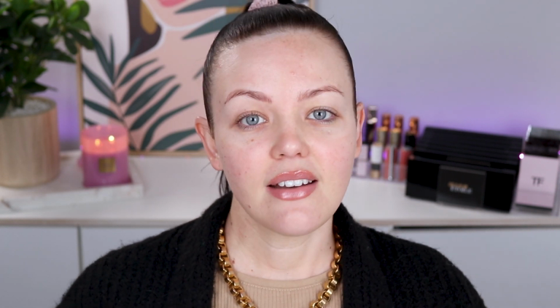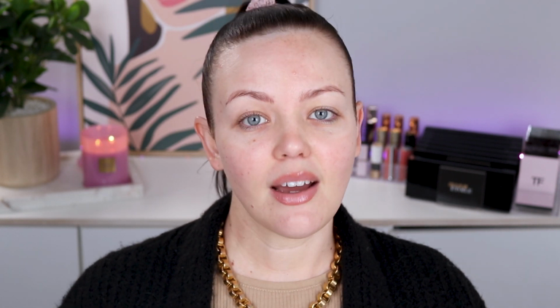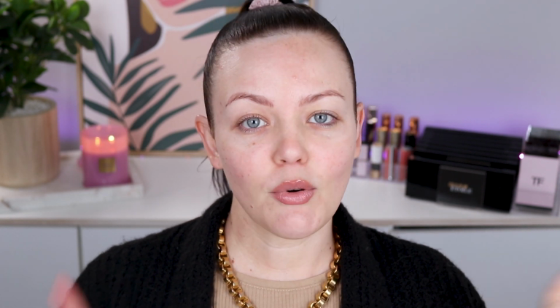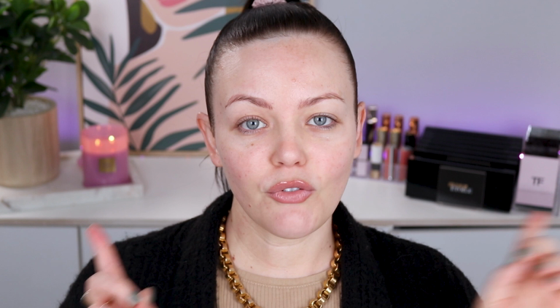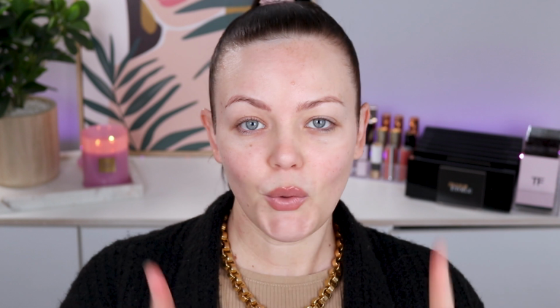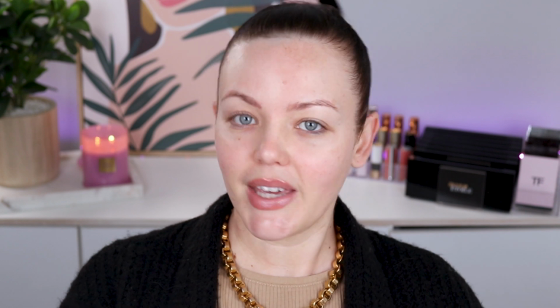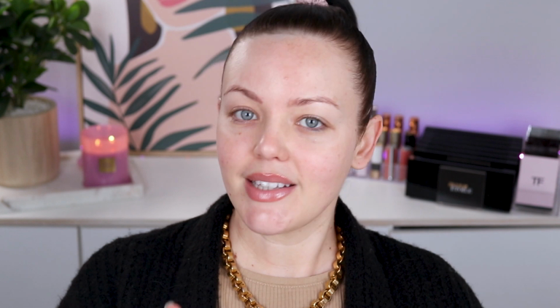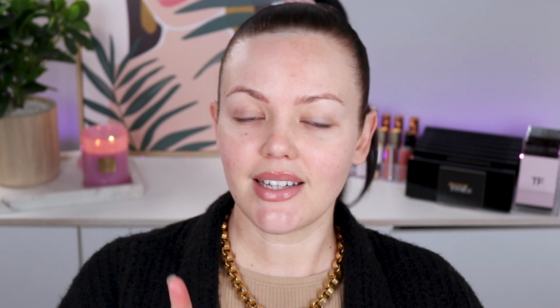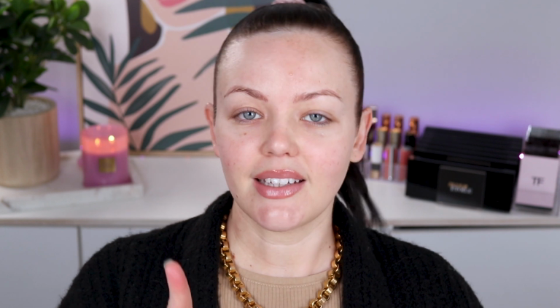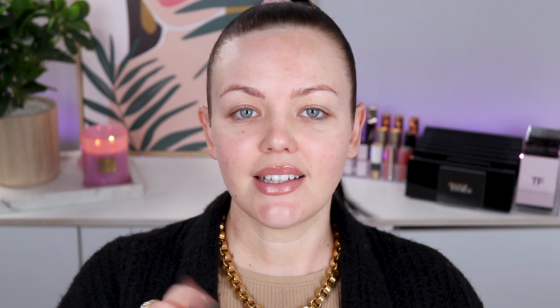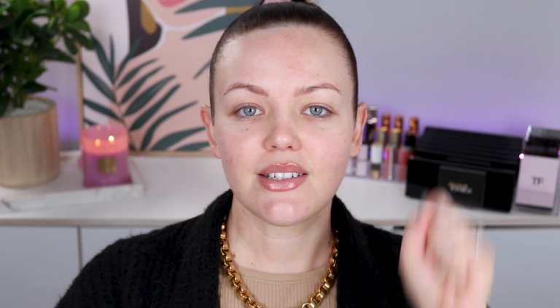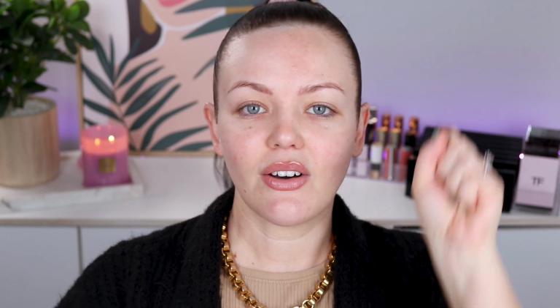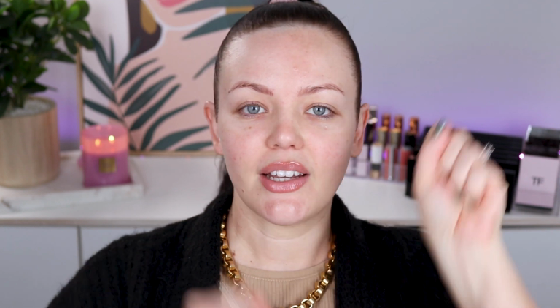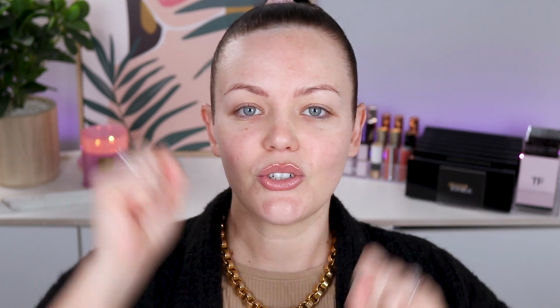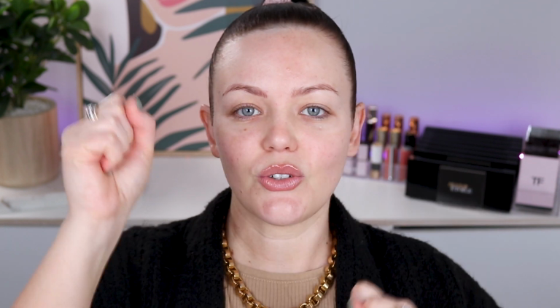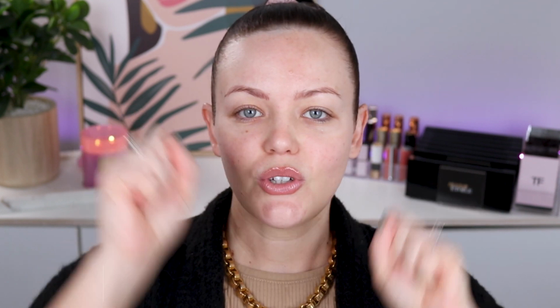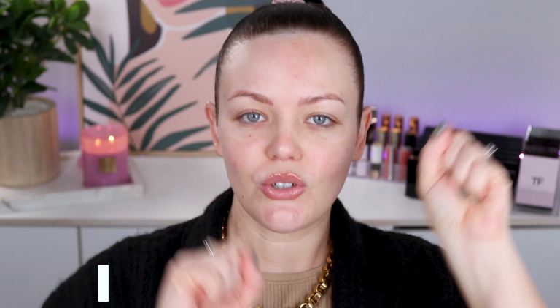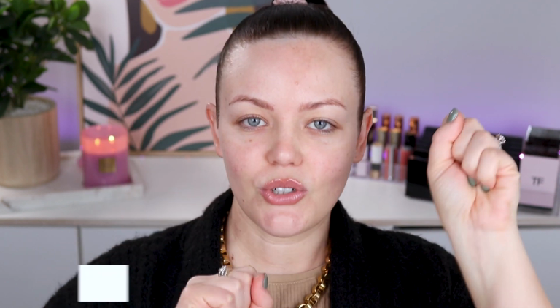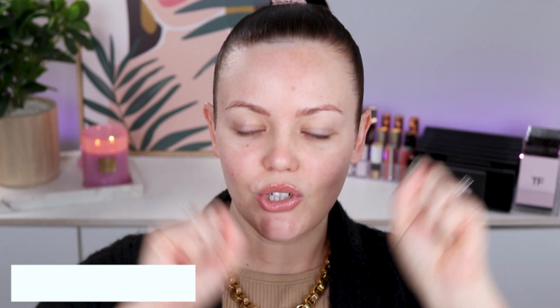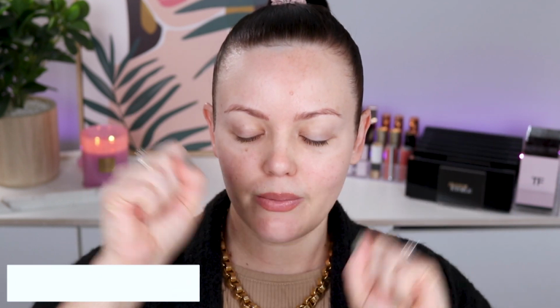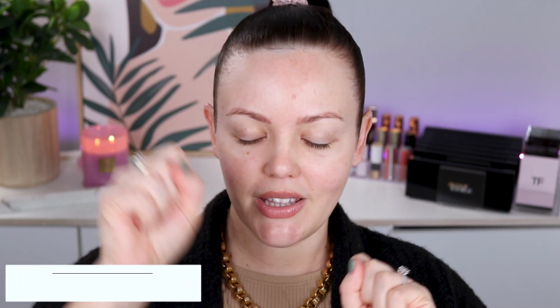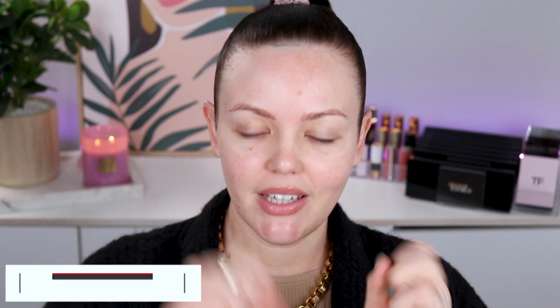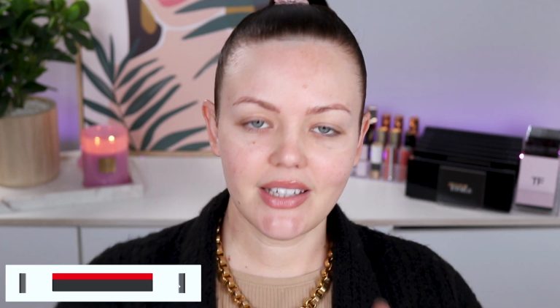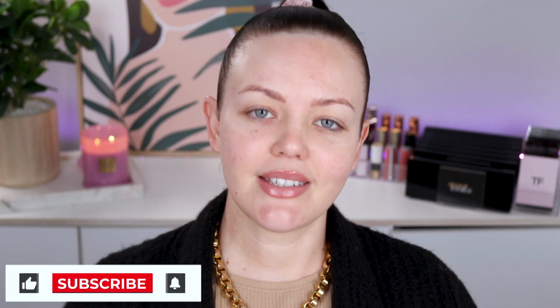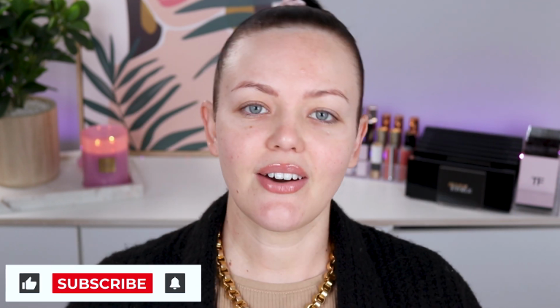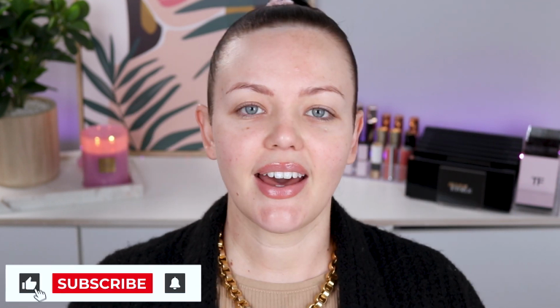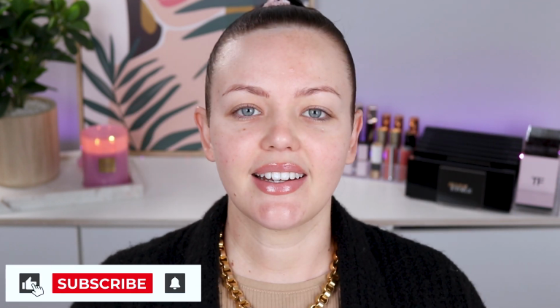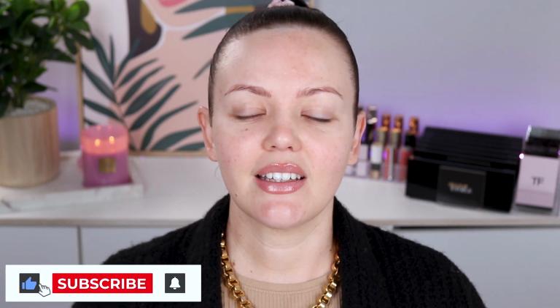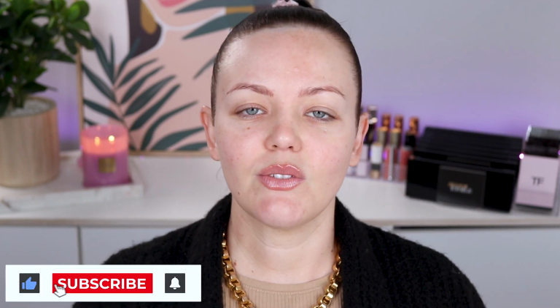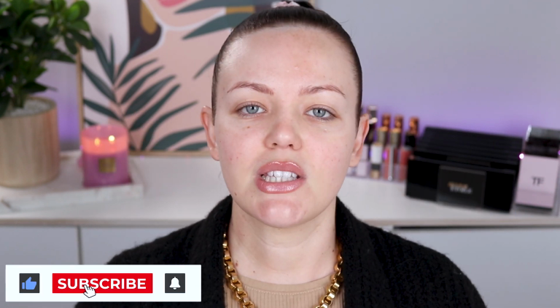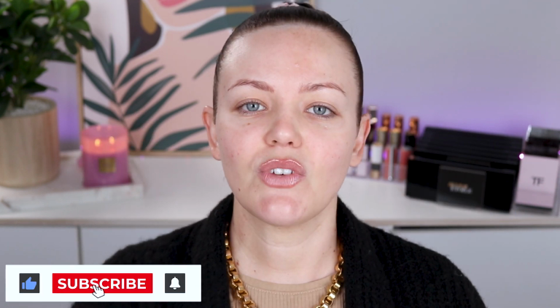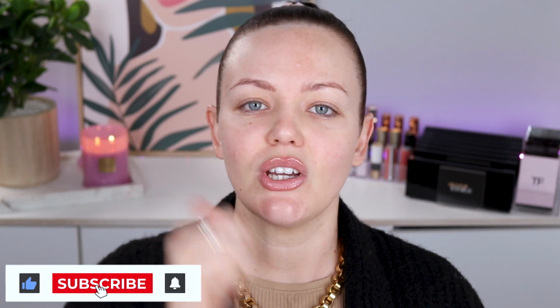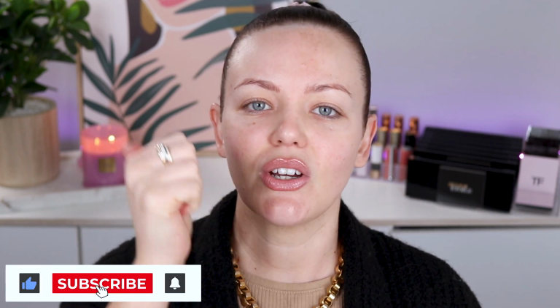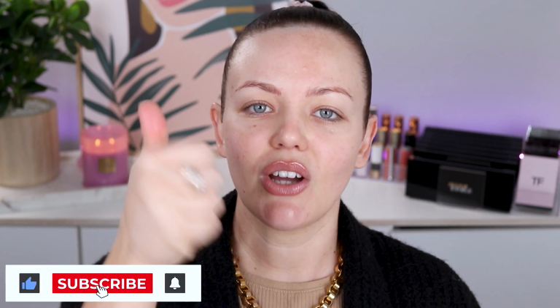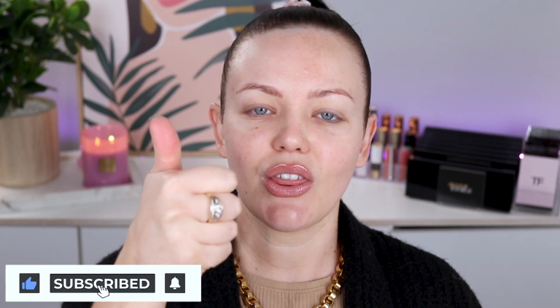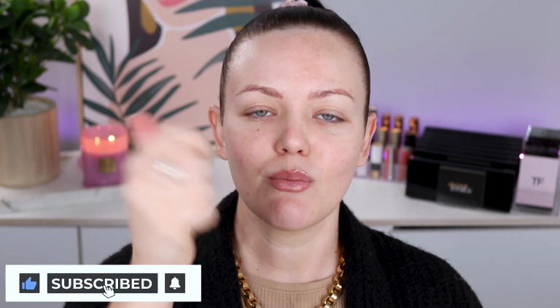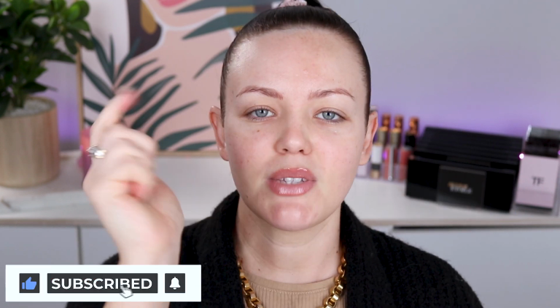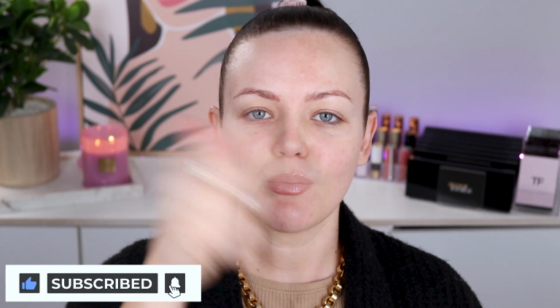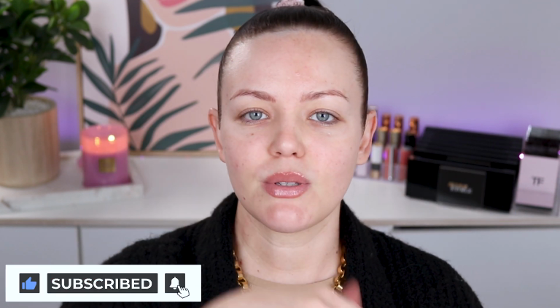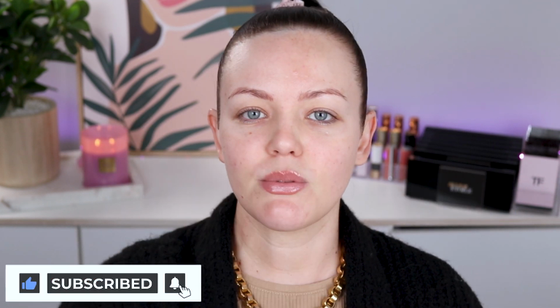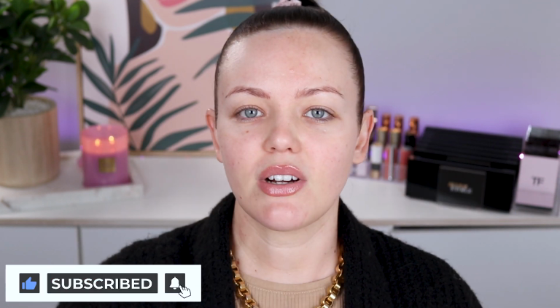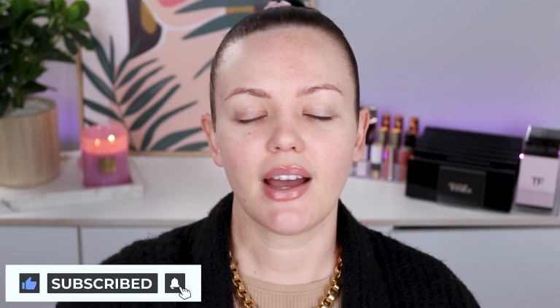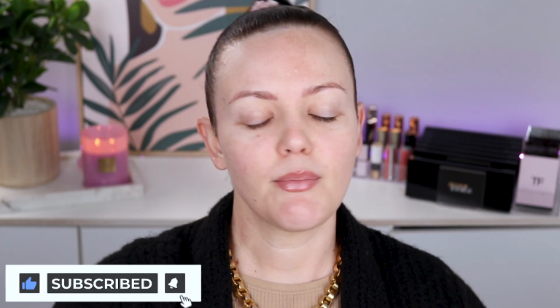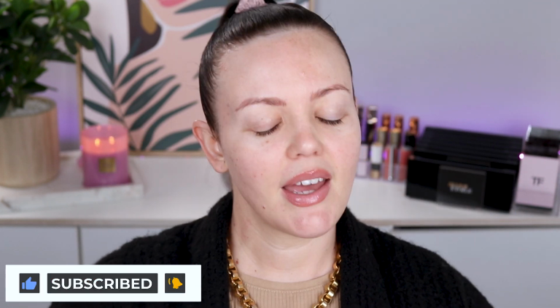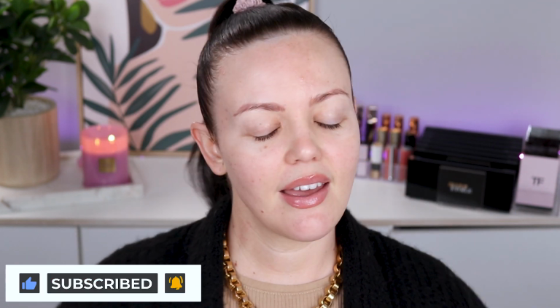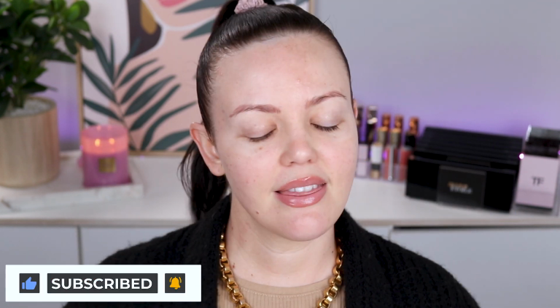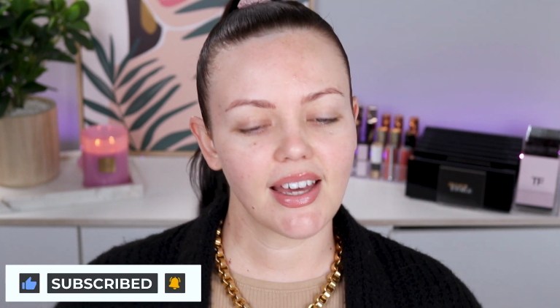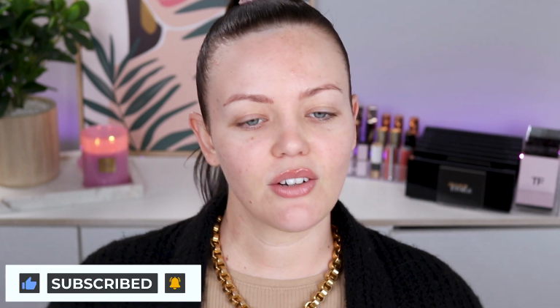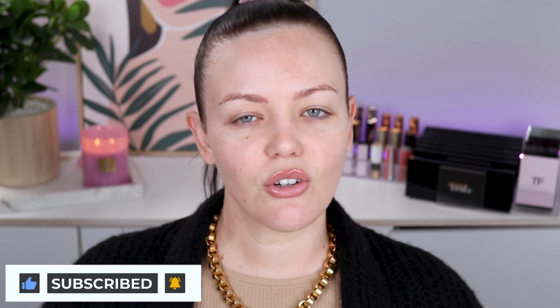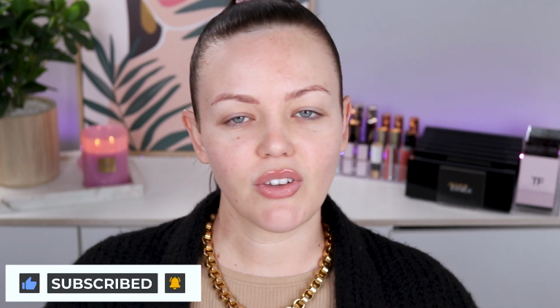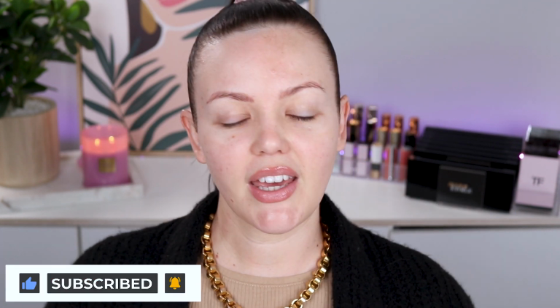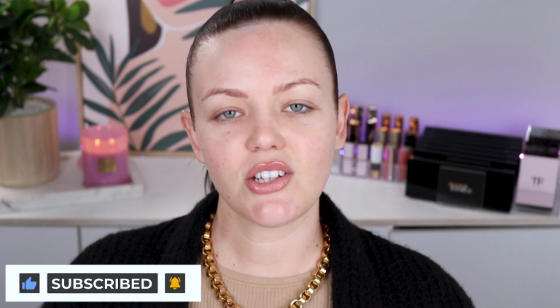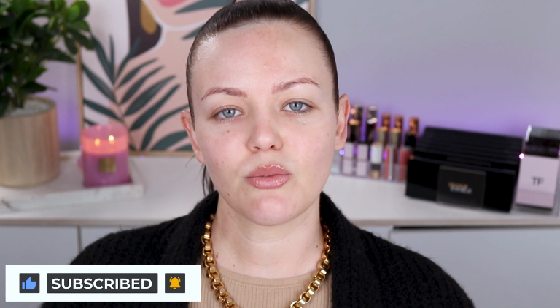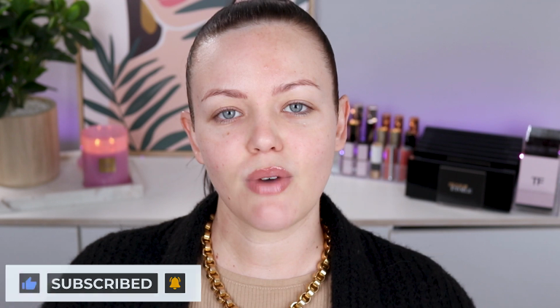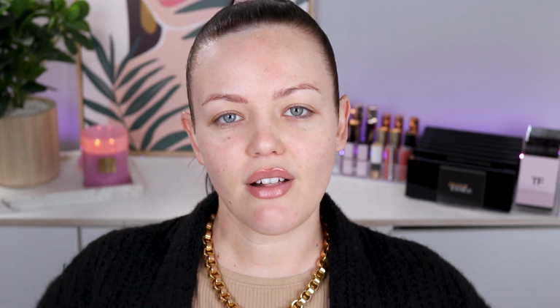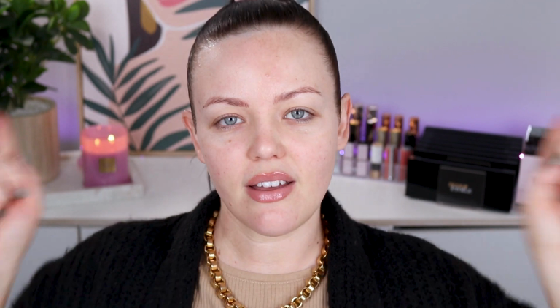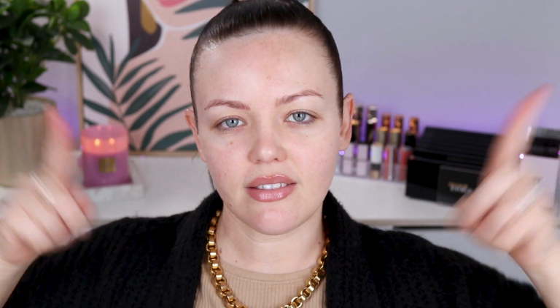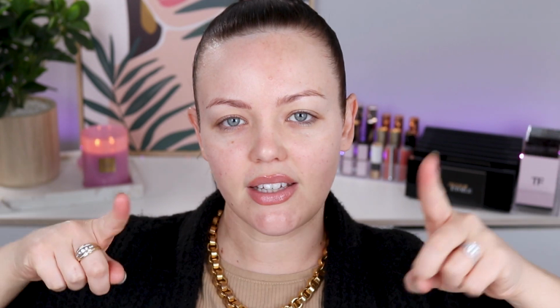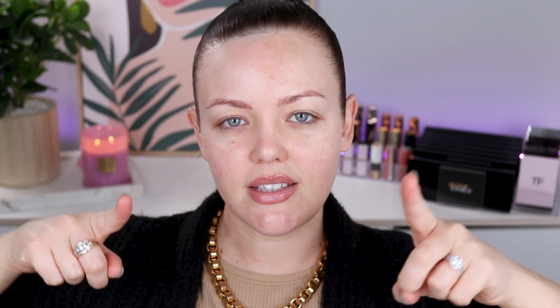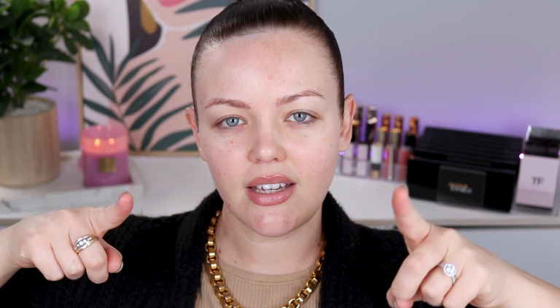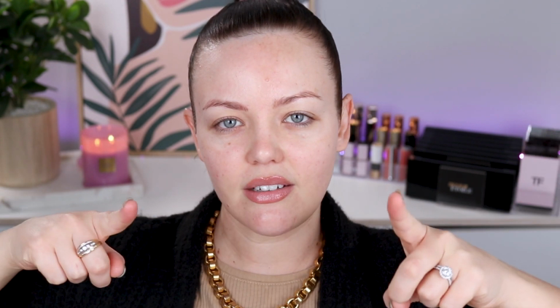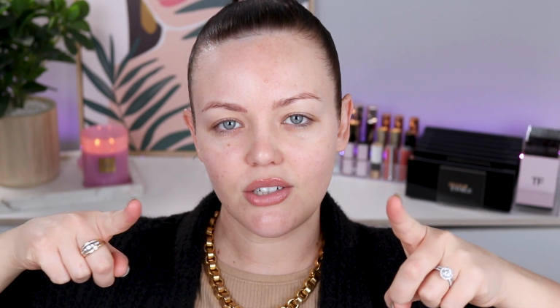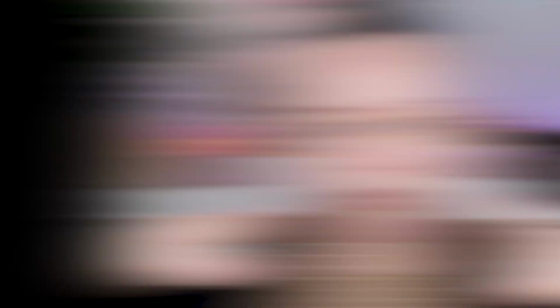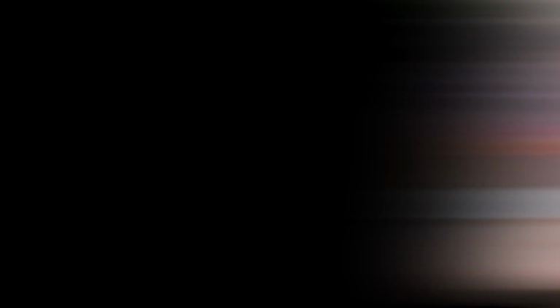Before we get started, let's do the YouTube things — give this video a thumbs up, subscribe, hit that notification bell, and let's get into it.